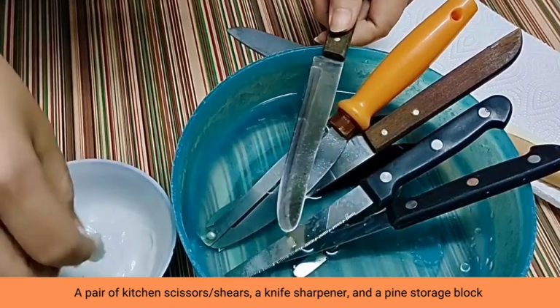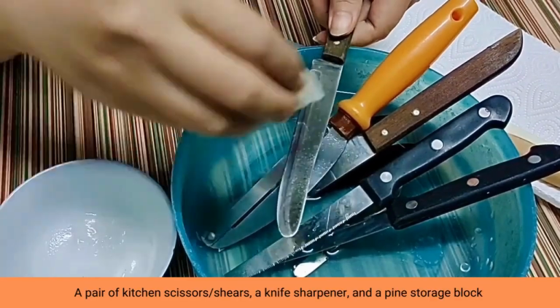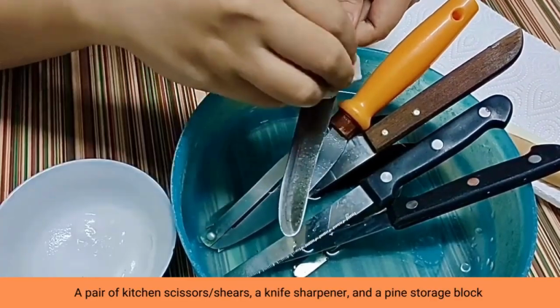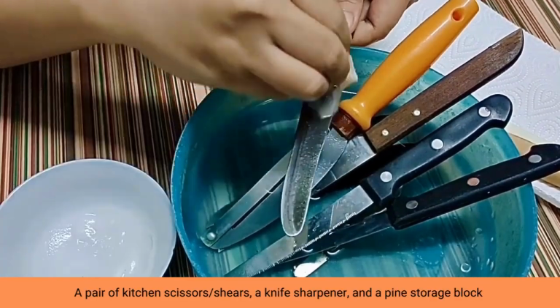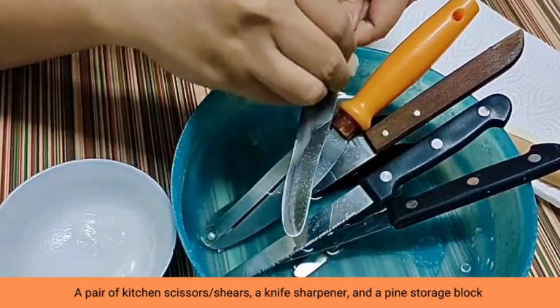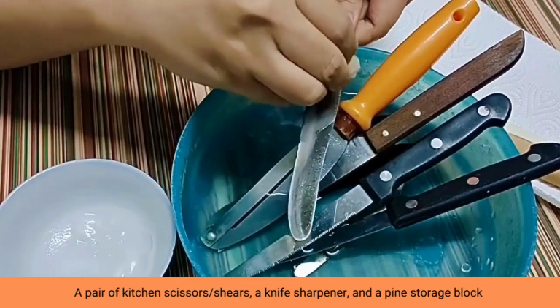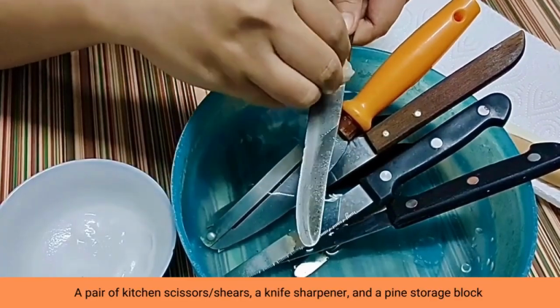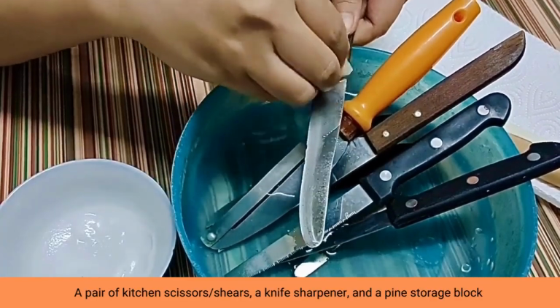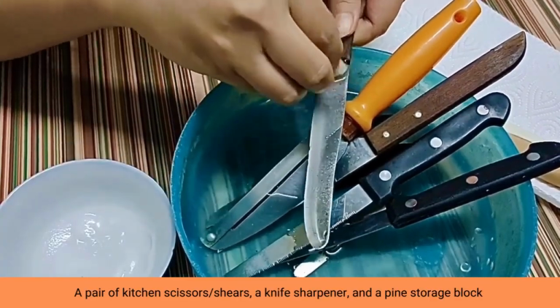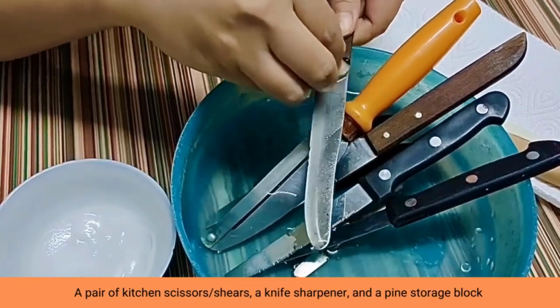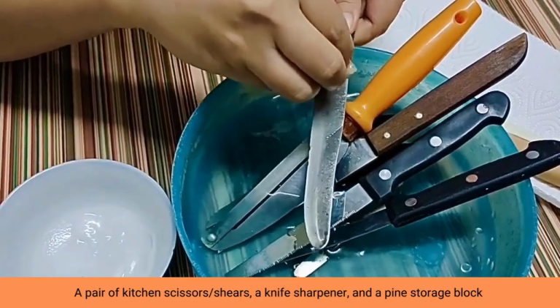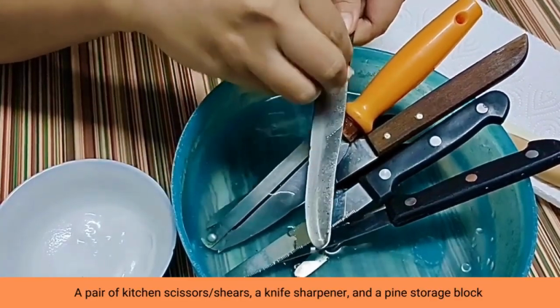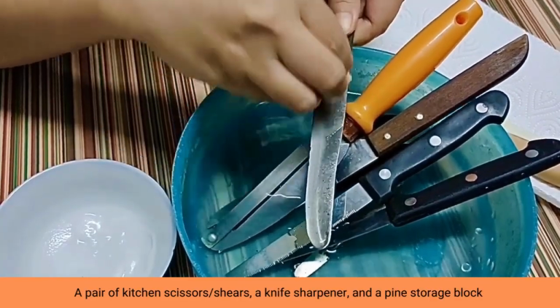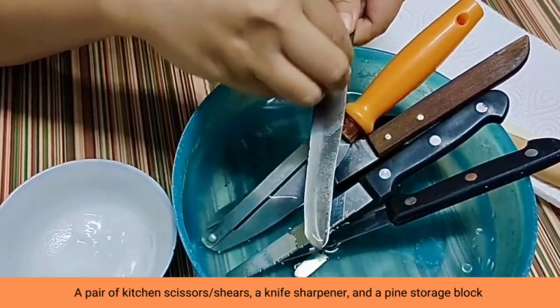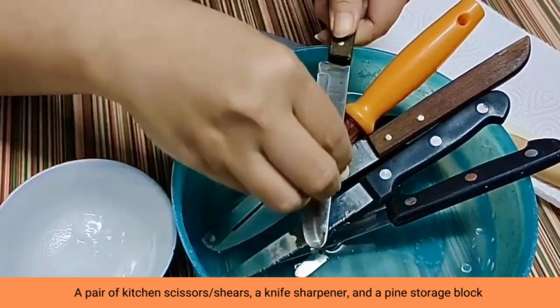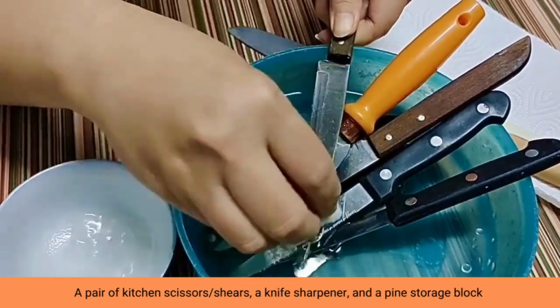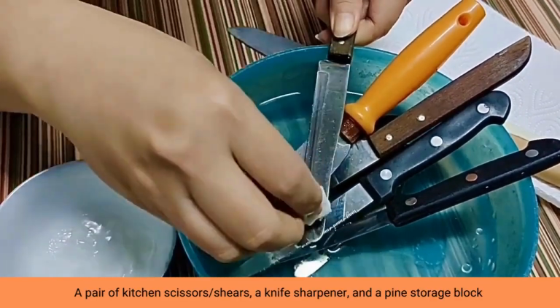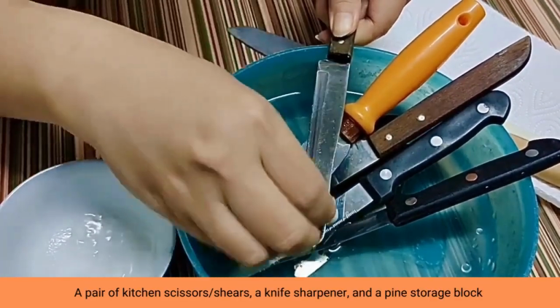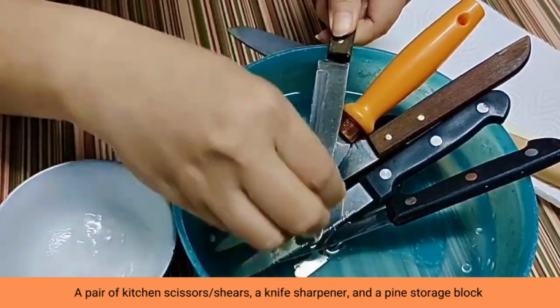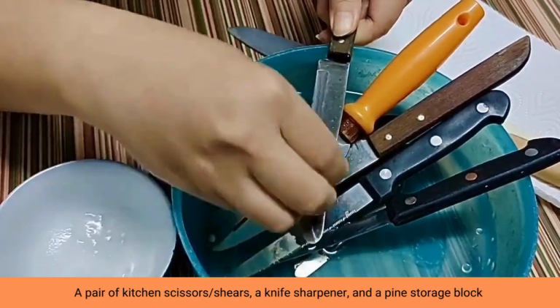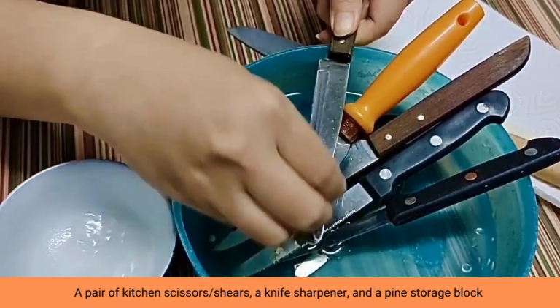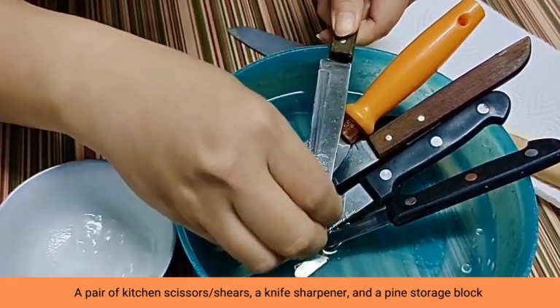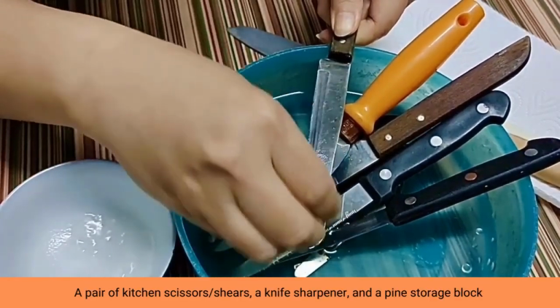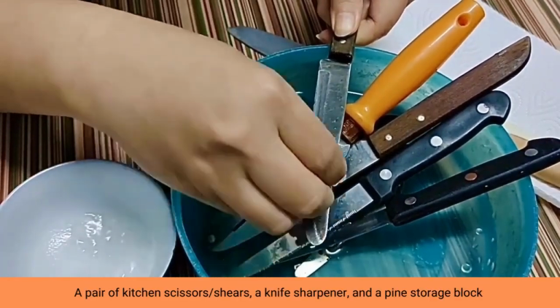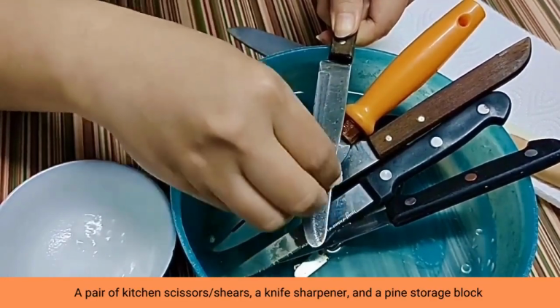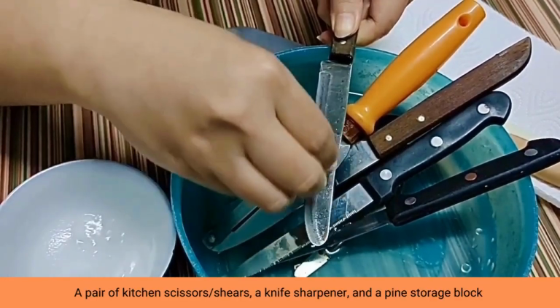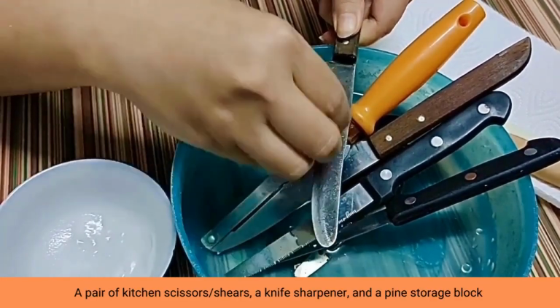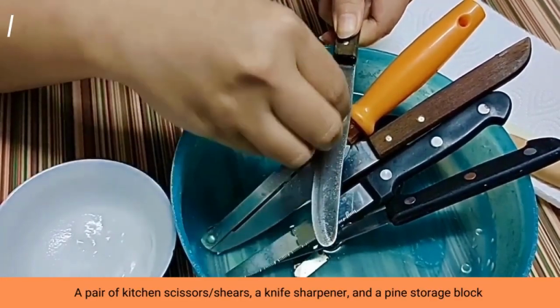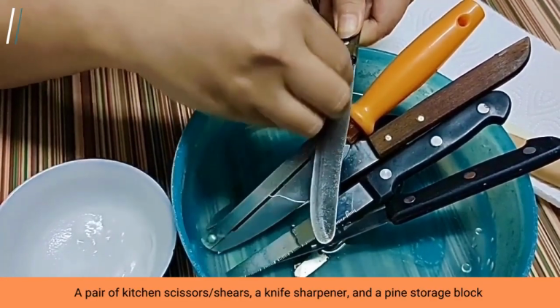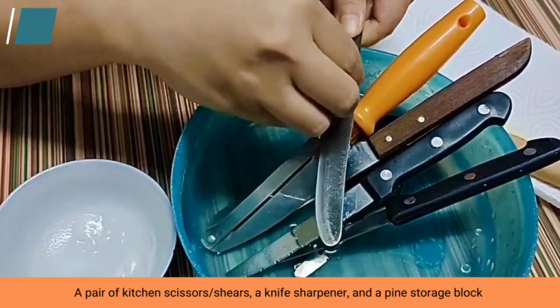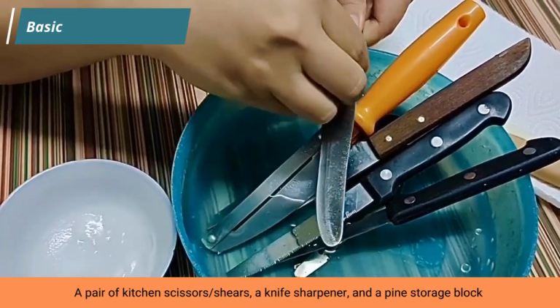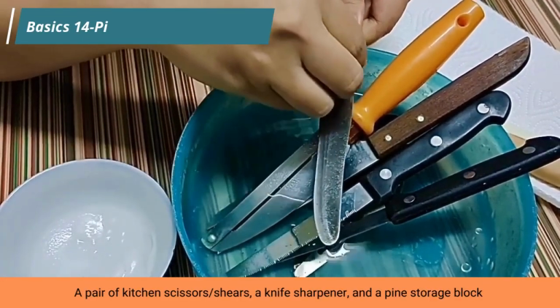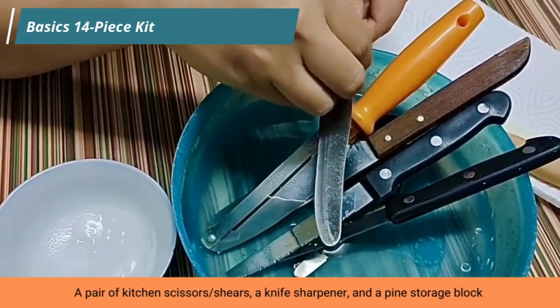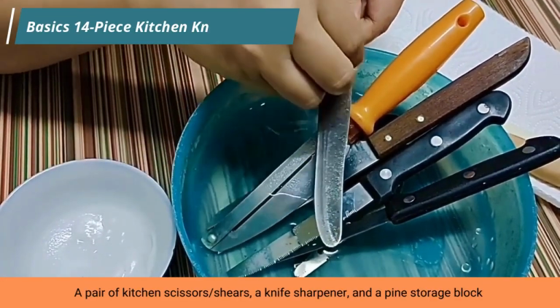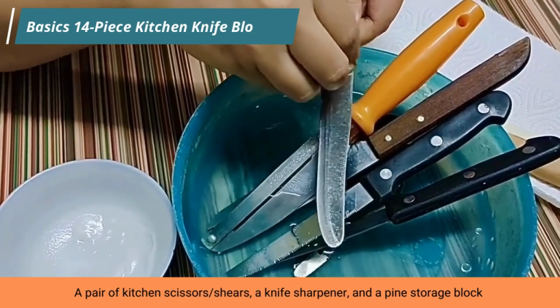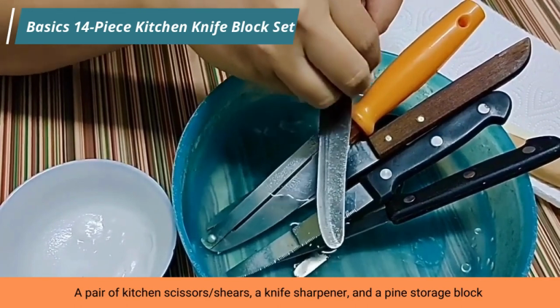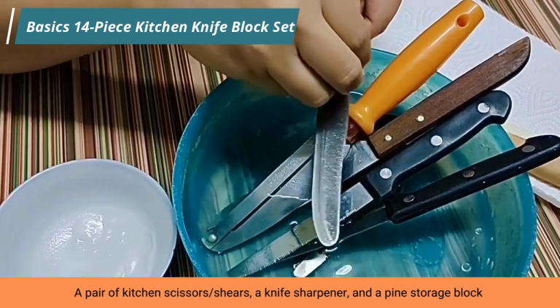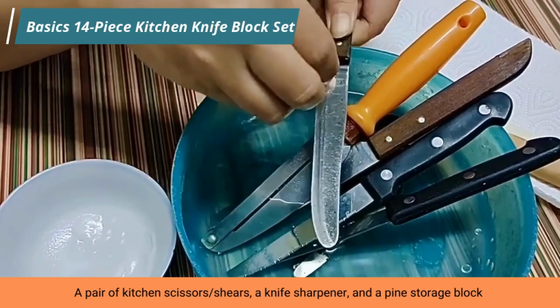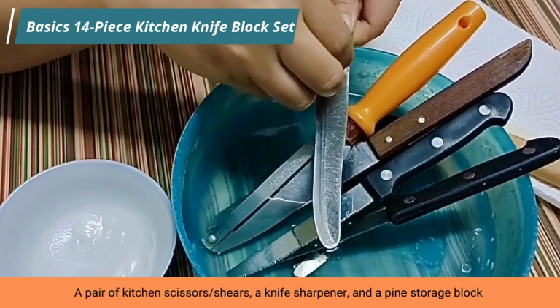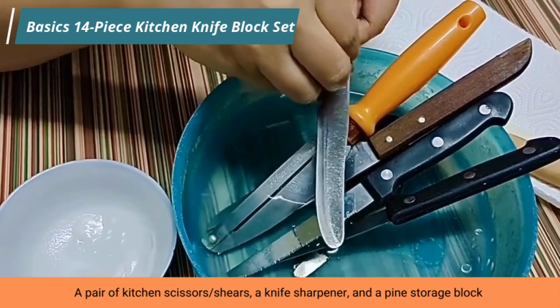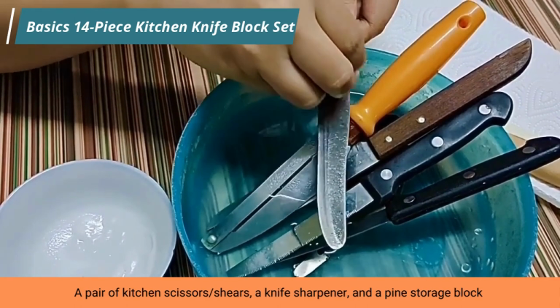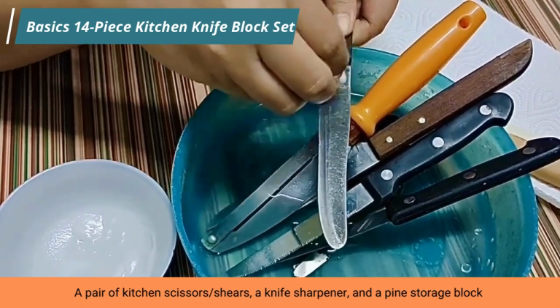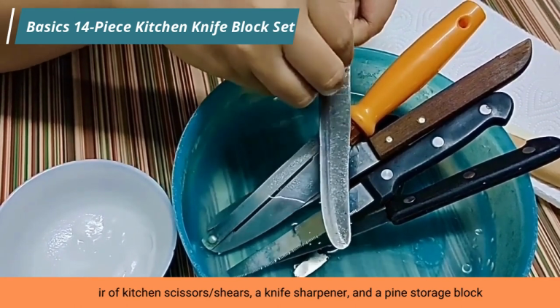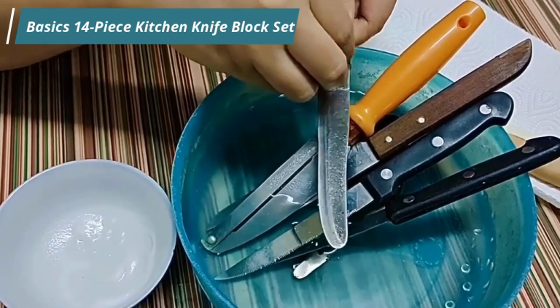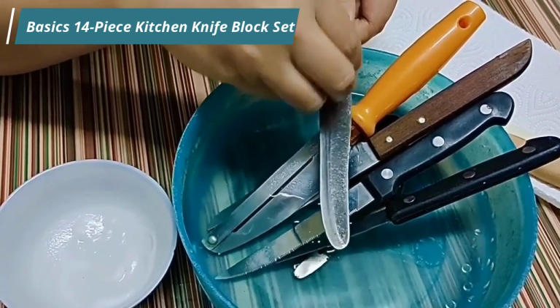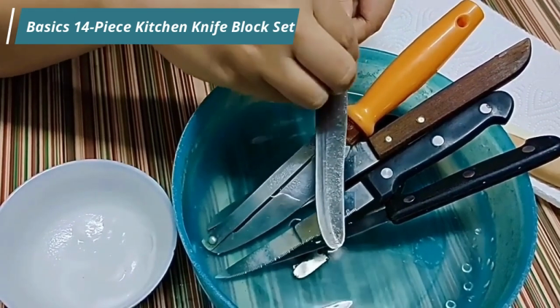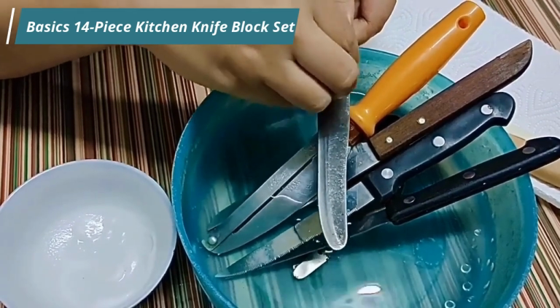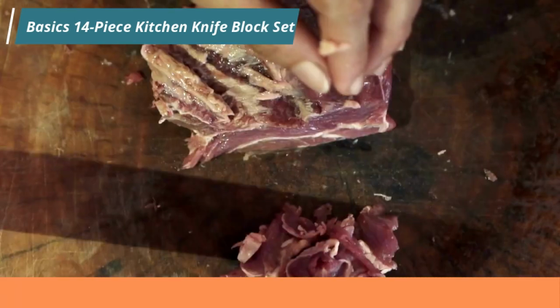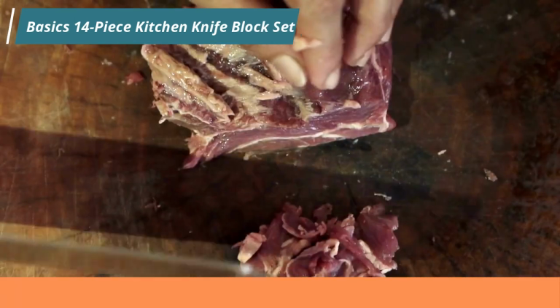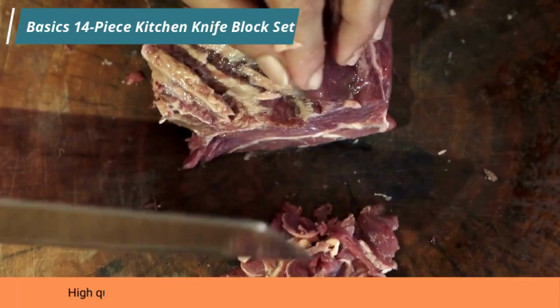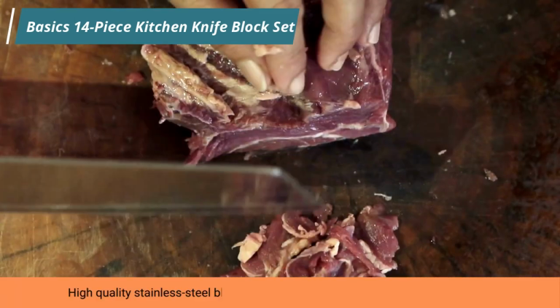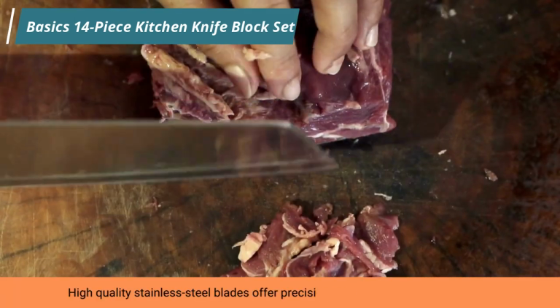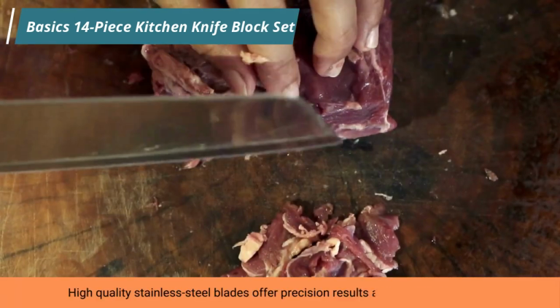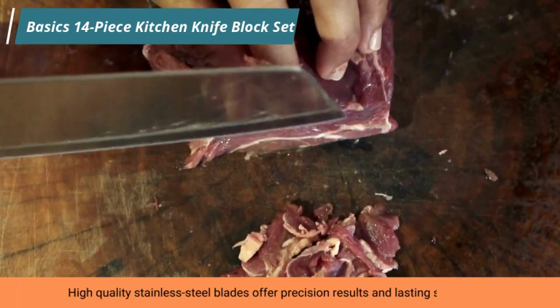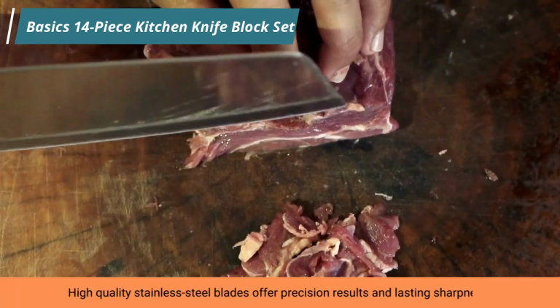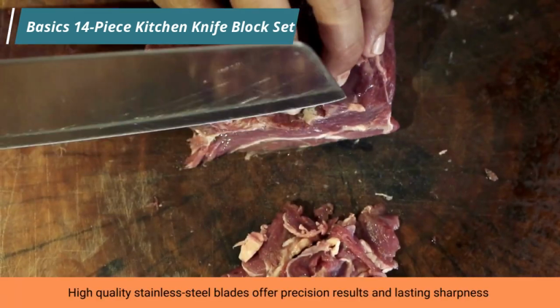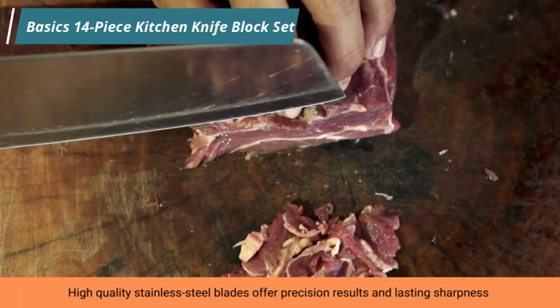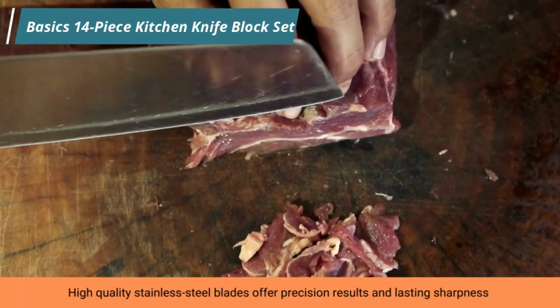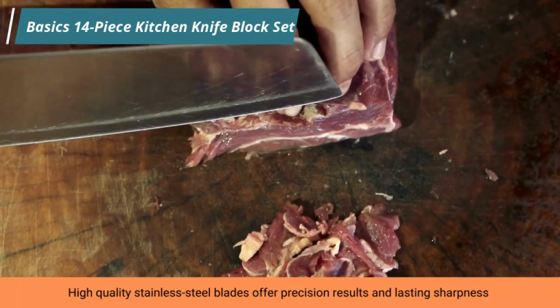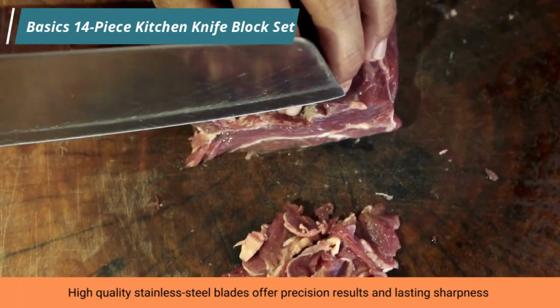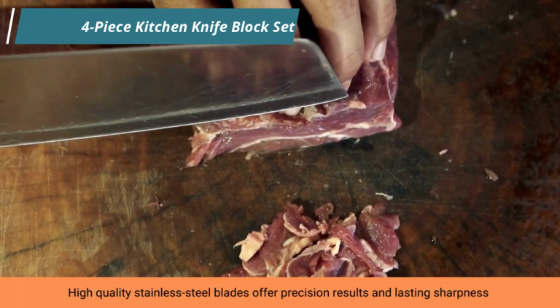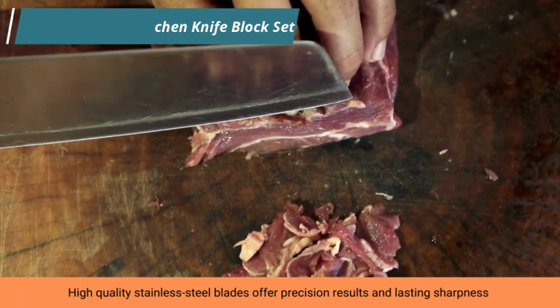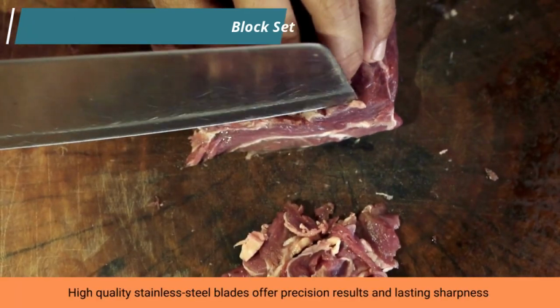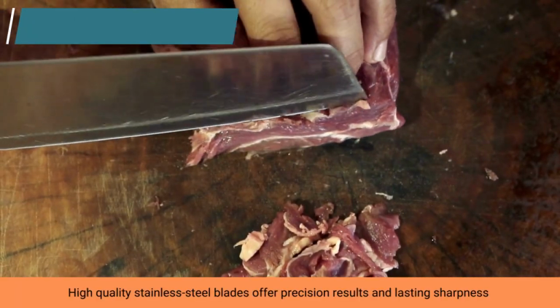Includes a 14-piece set with 11 knives, a pair of kitchen scissors, shears, a knife sharpener, and a pine storage block.